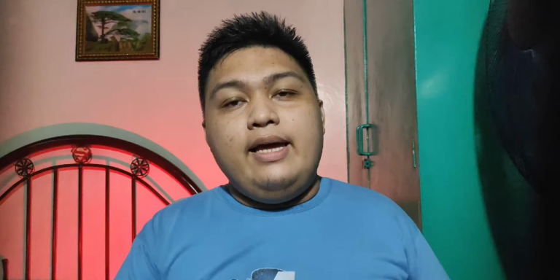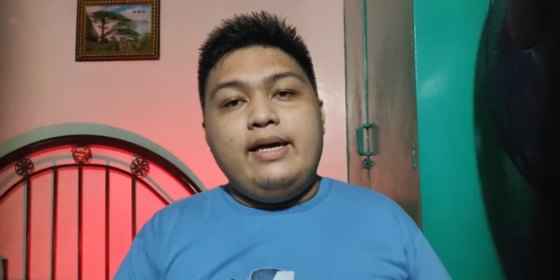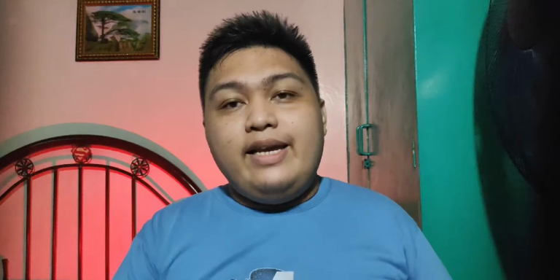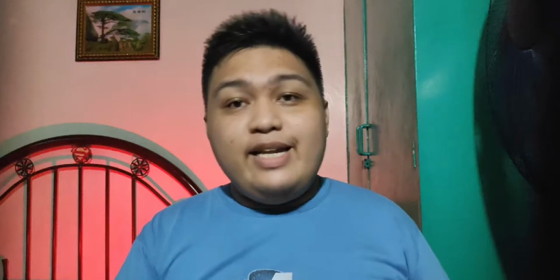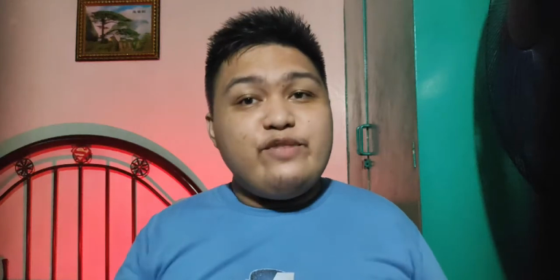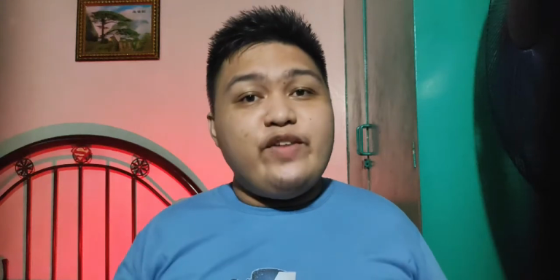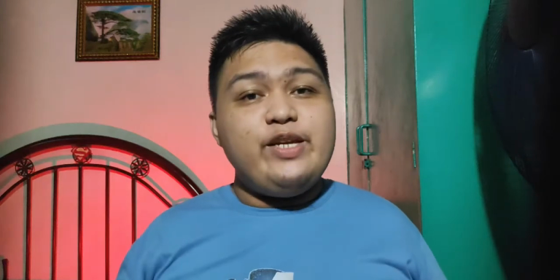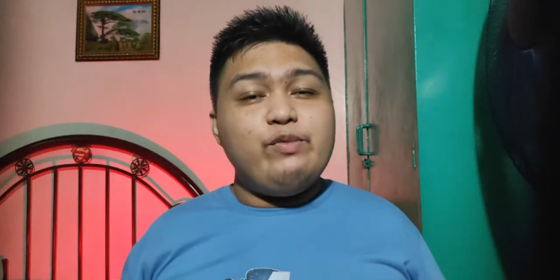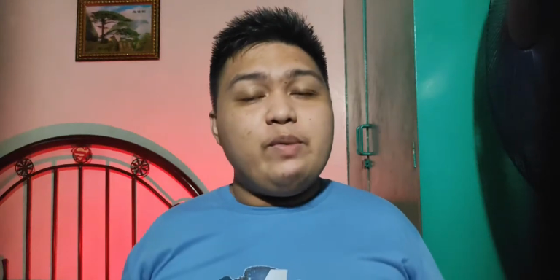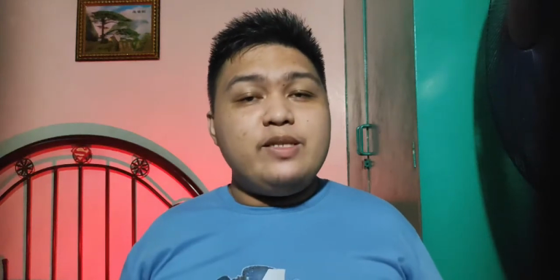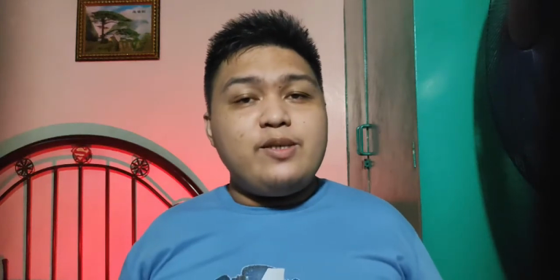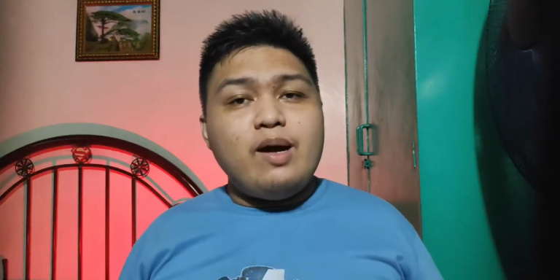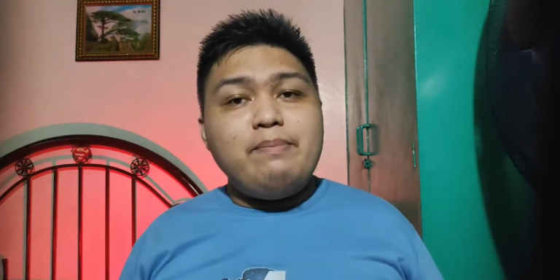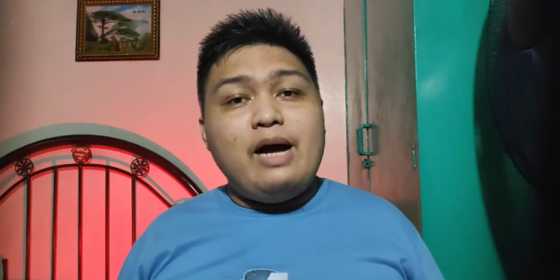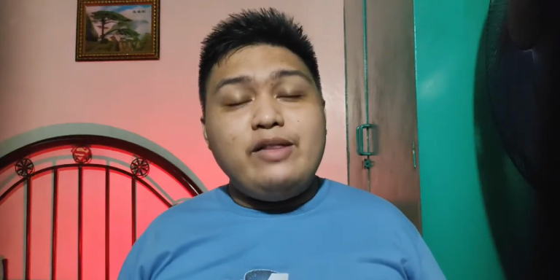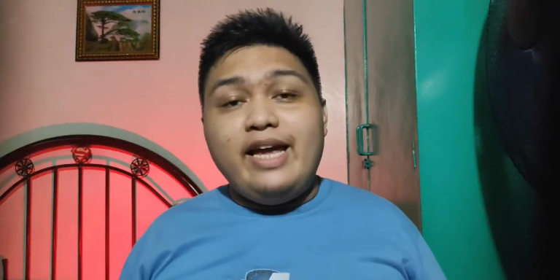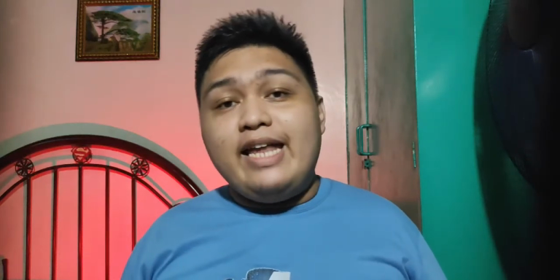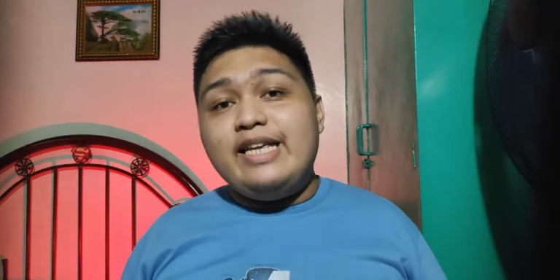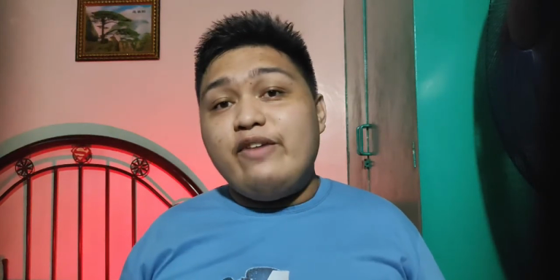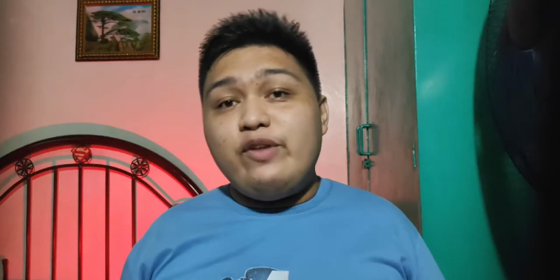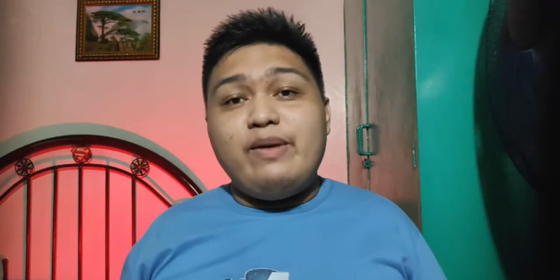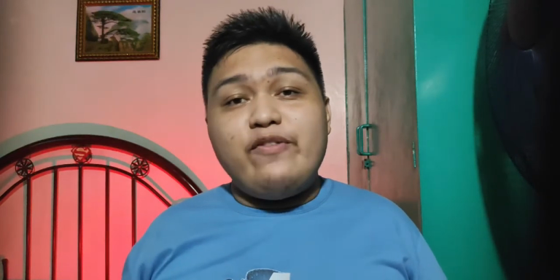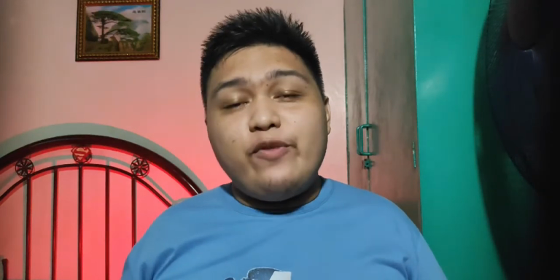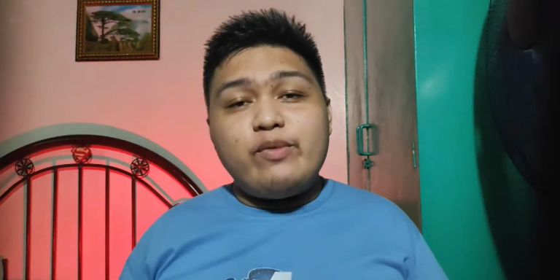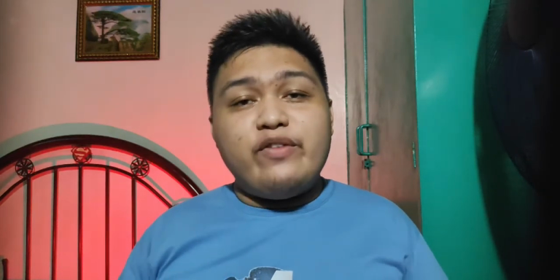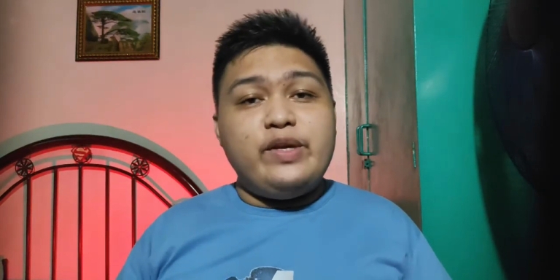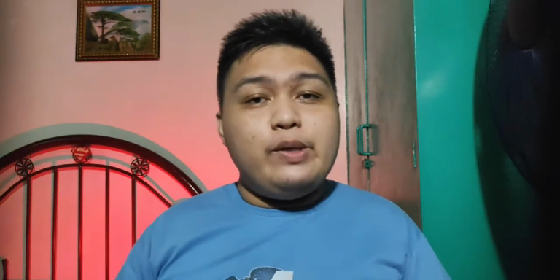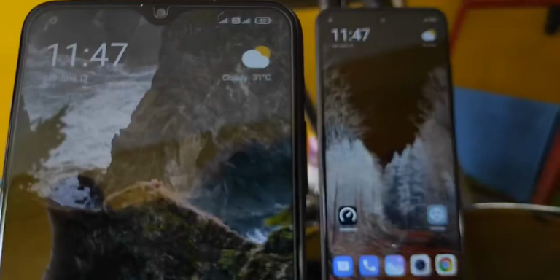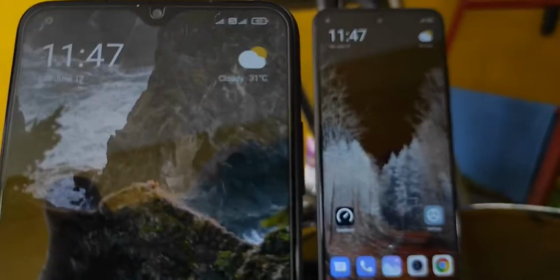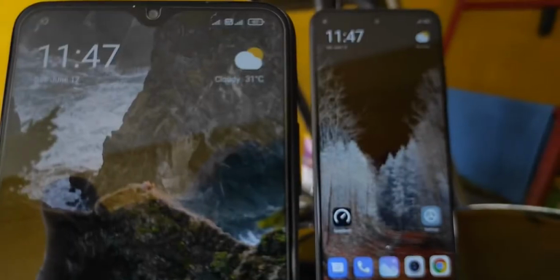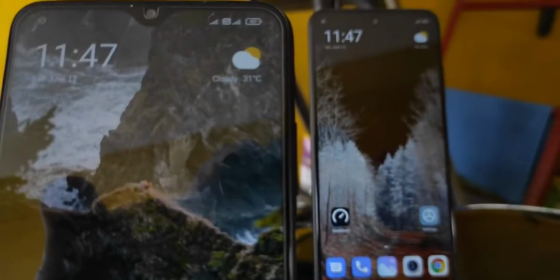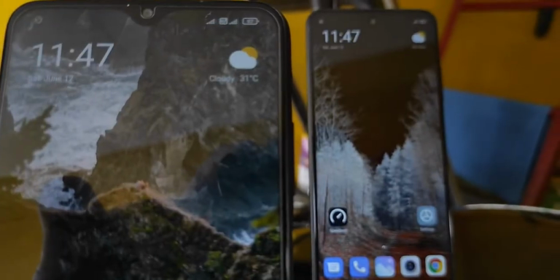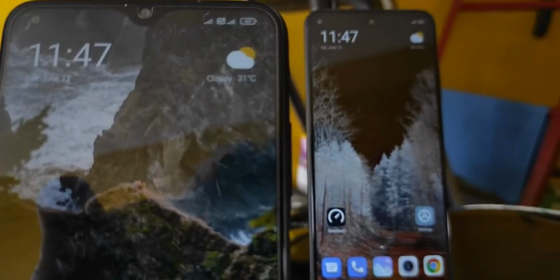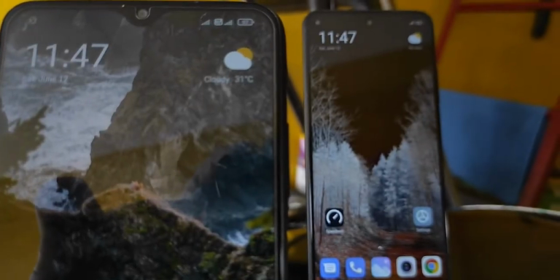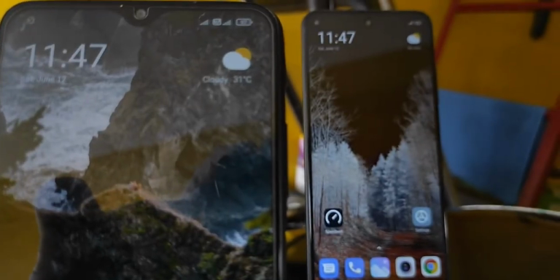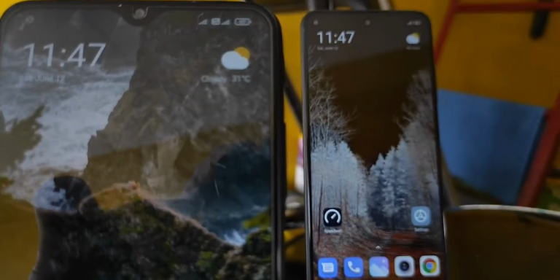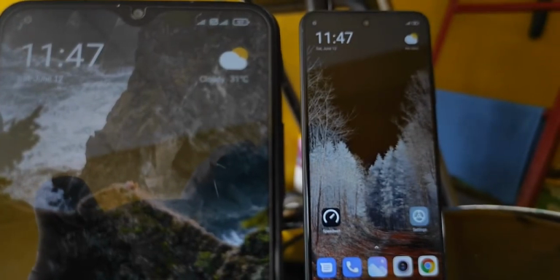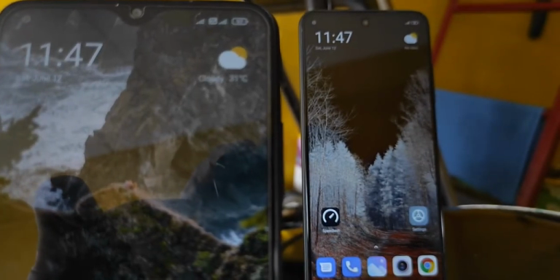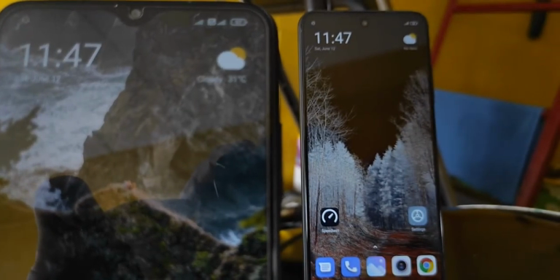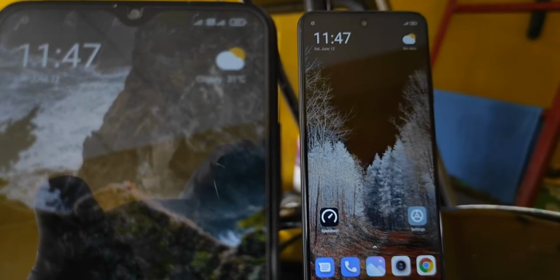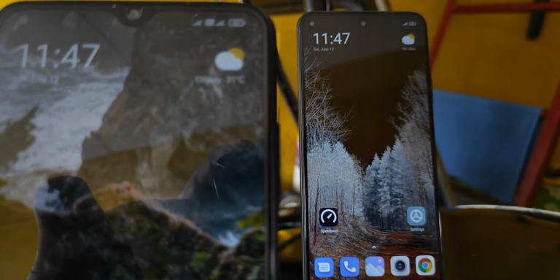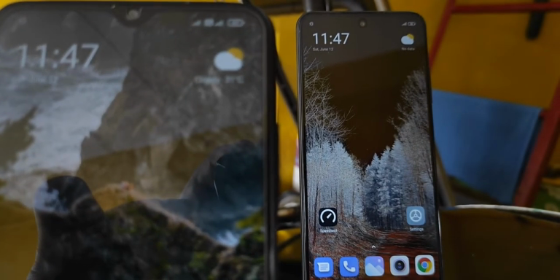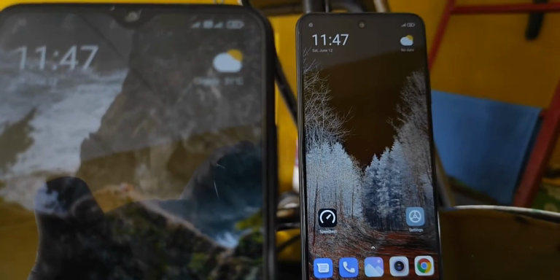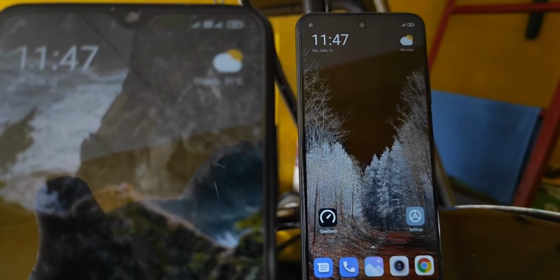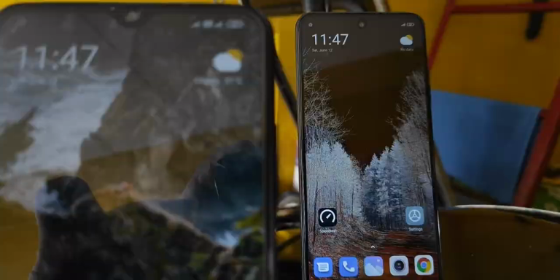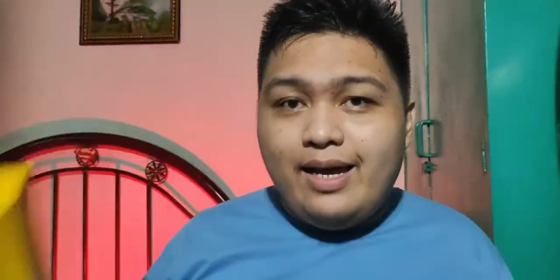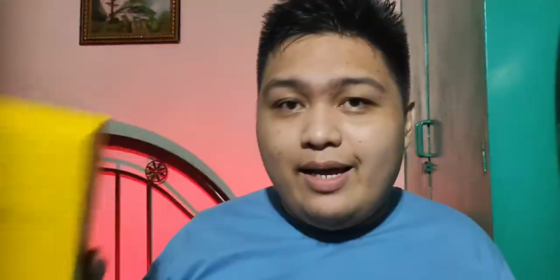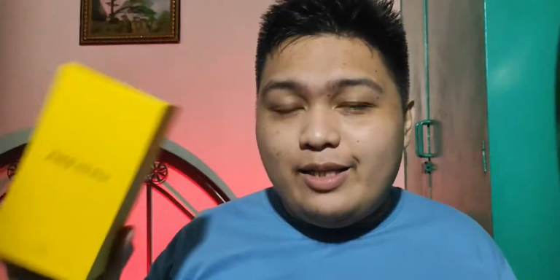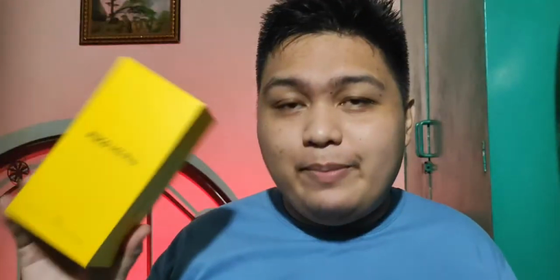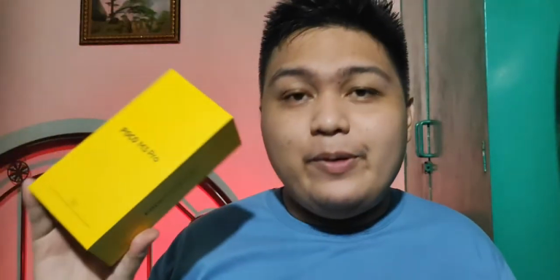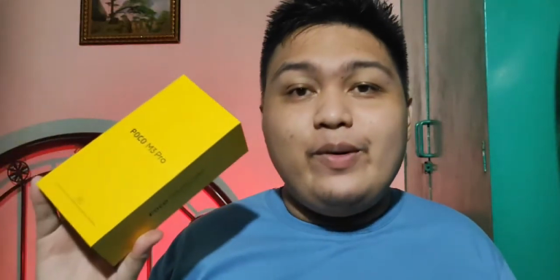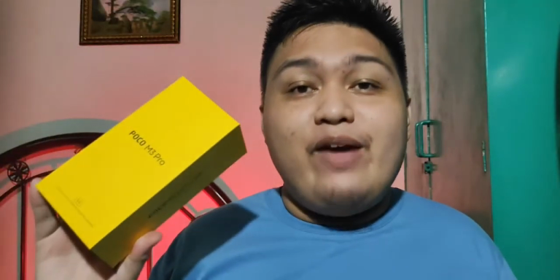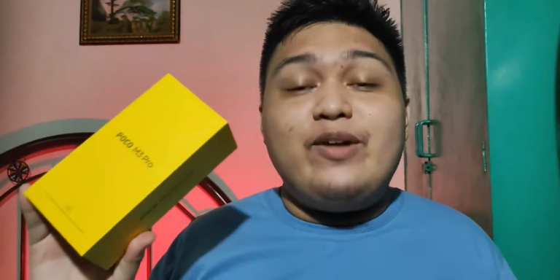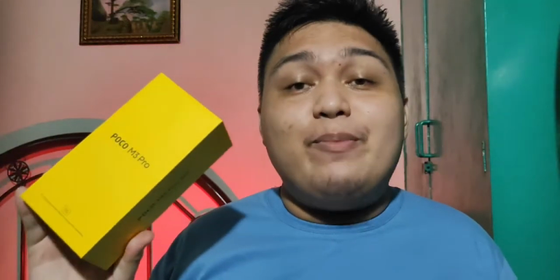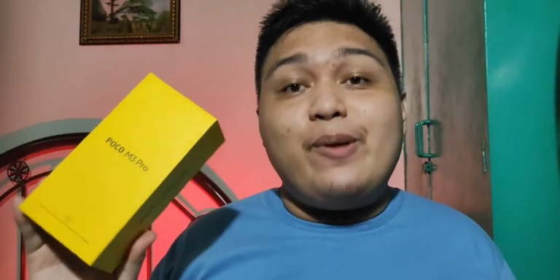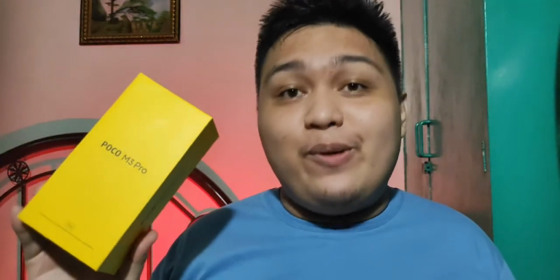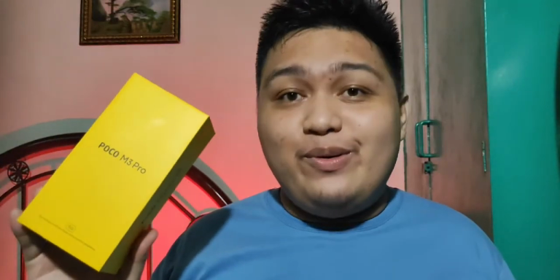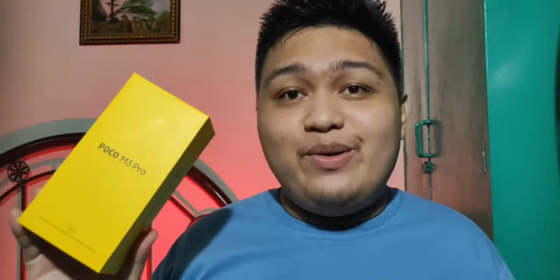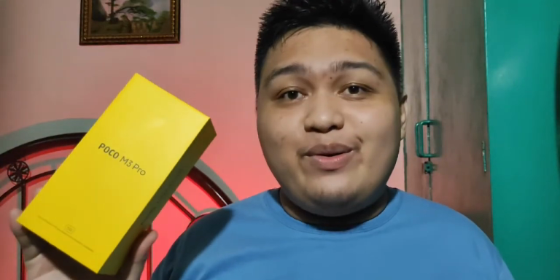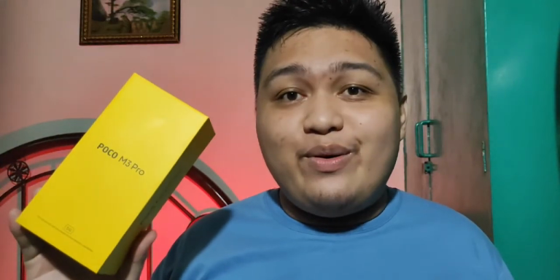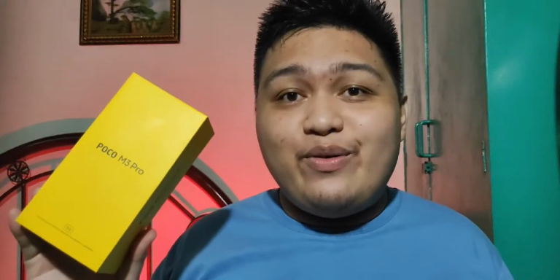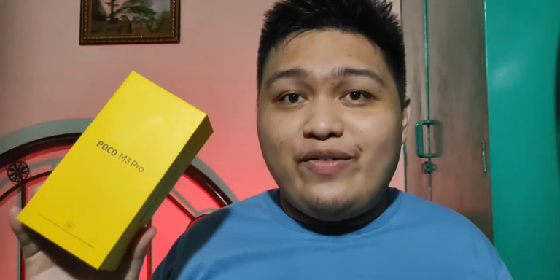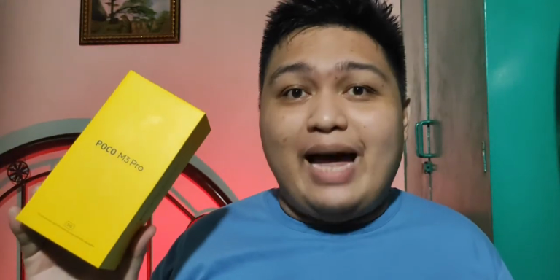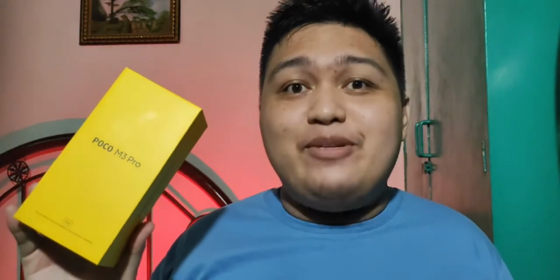In this video, we will talk about and give you a full review on the Poco M3's big brother, the Poco M3 Pro 5G.